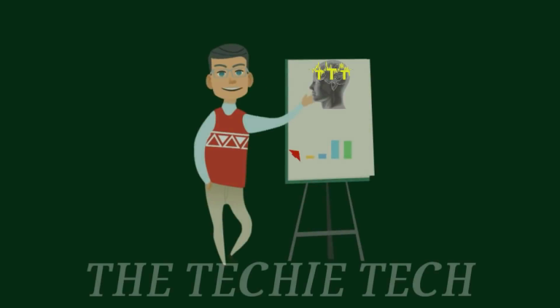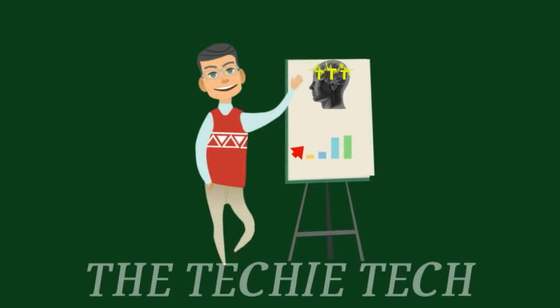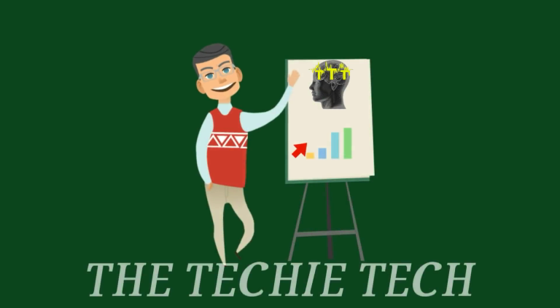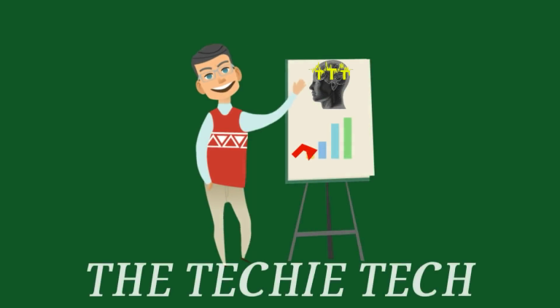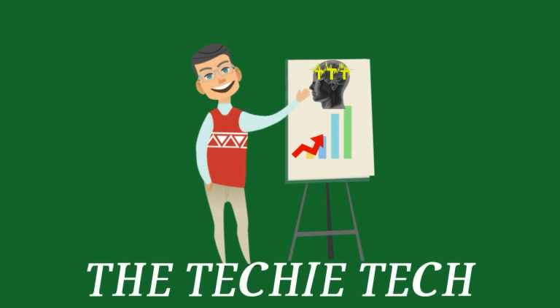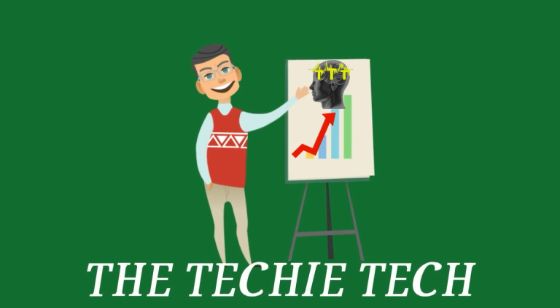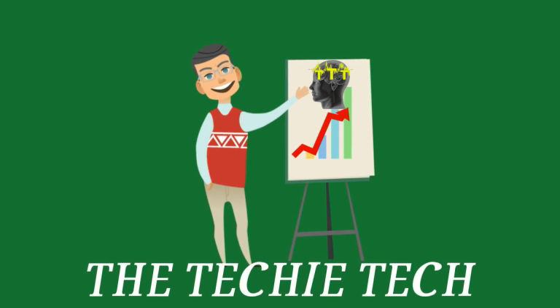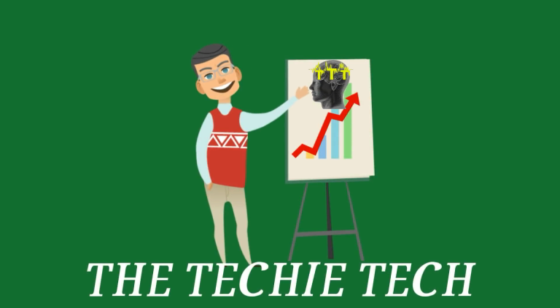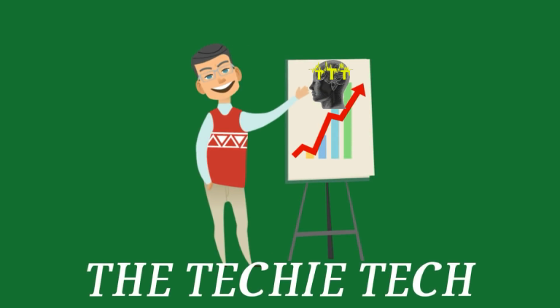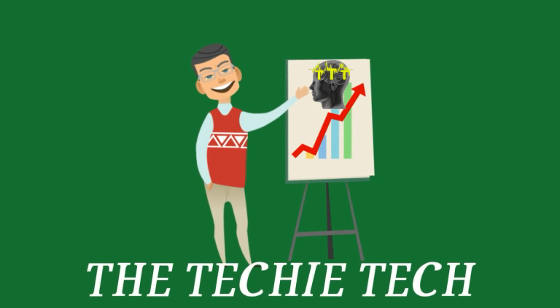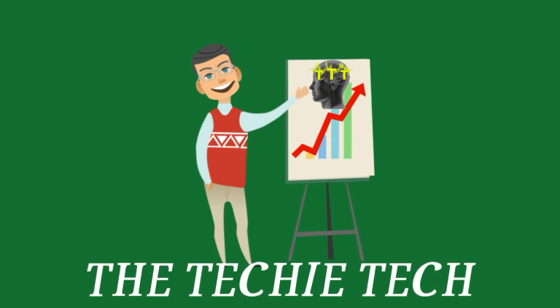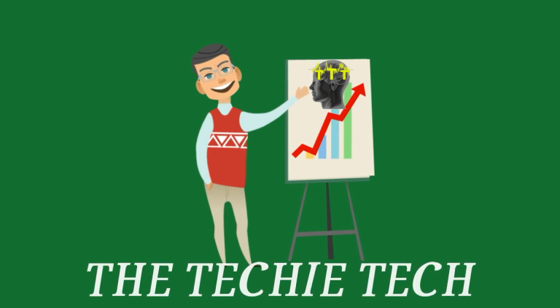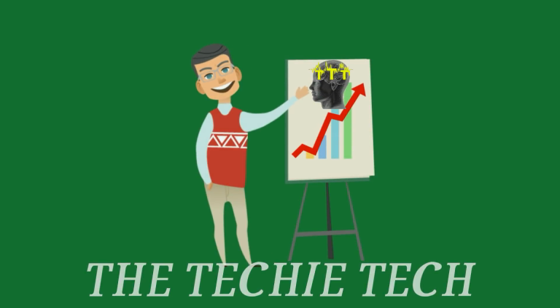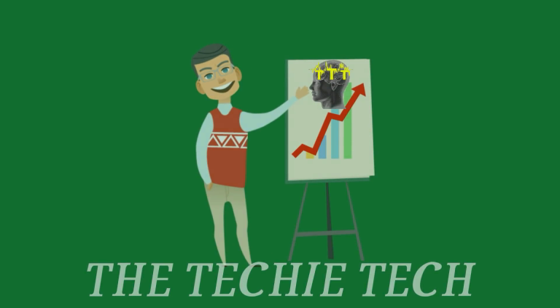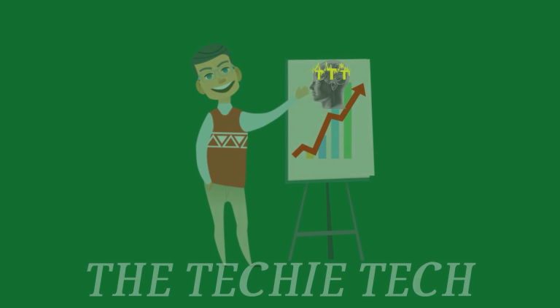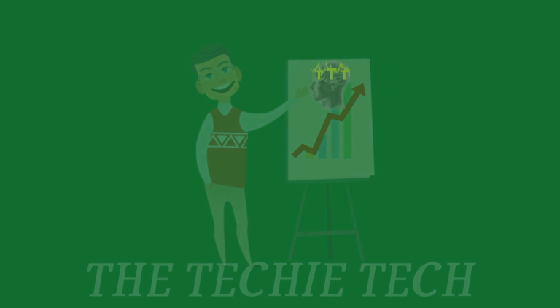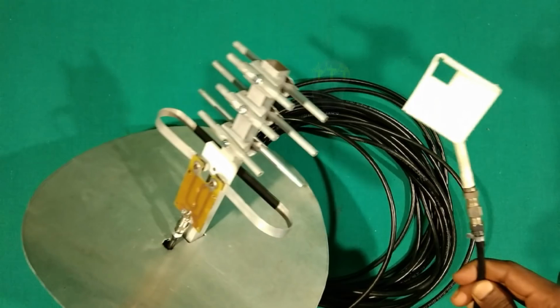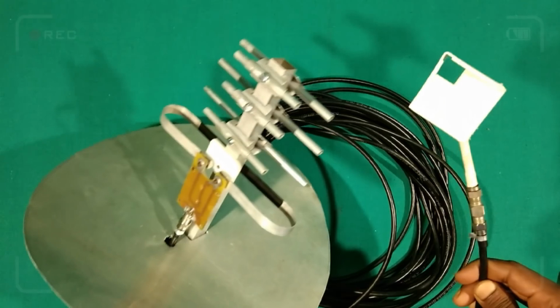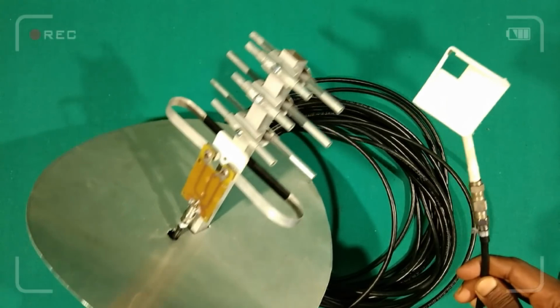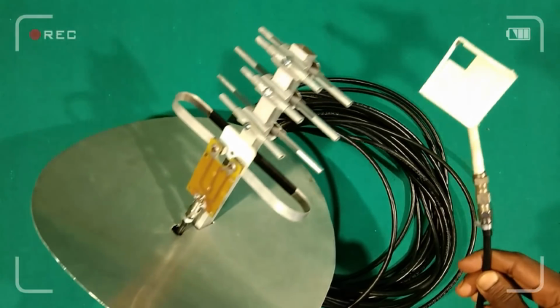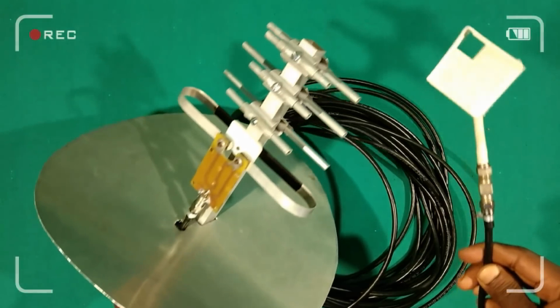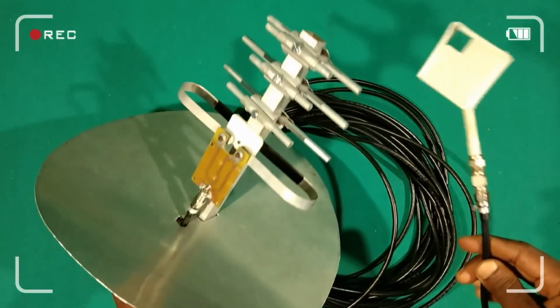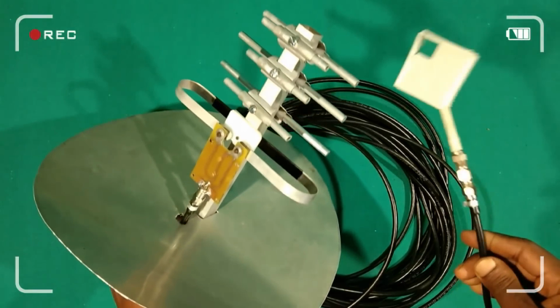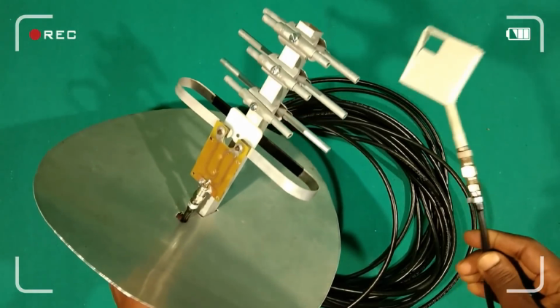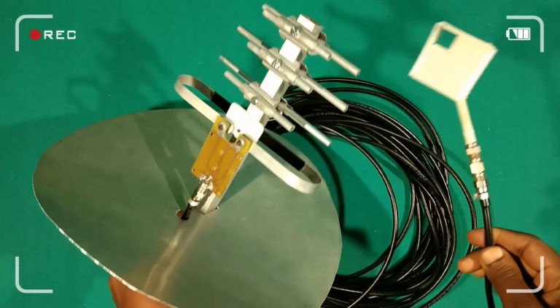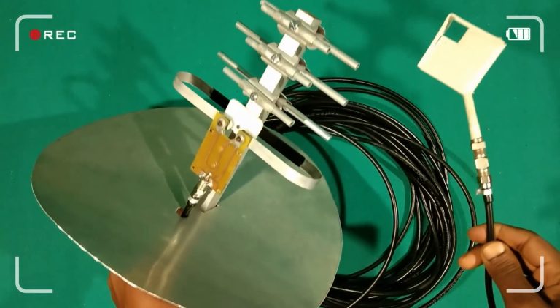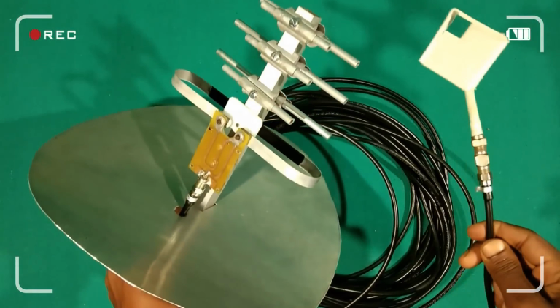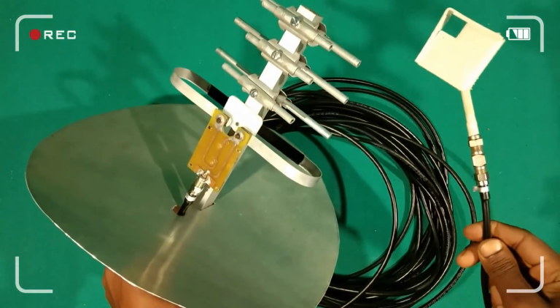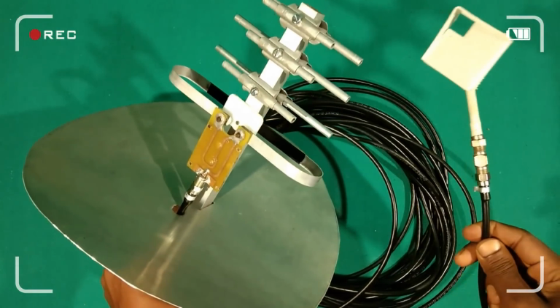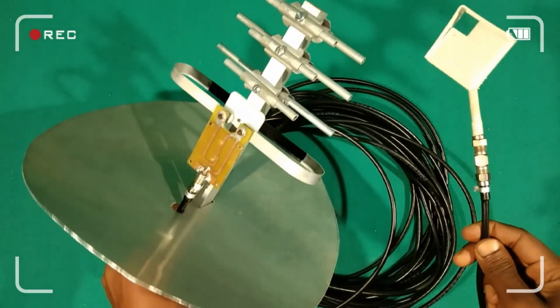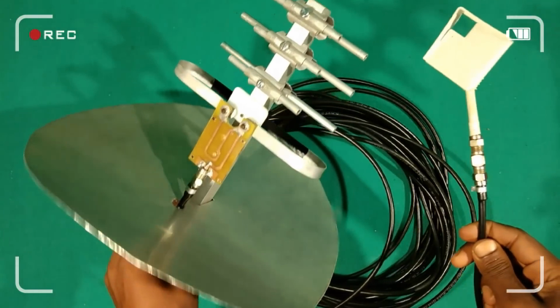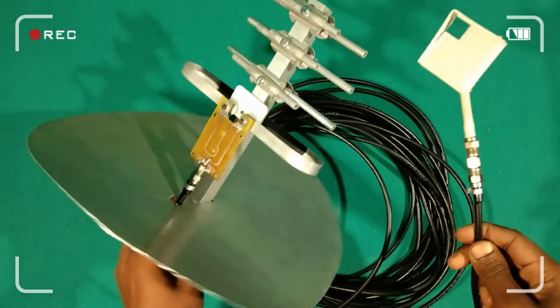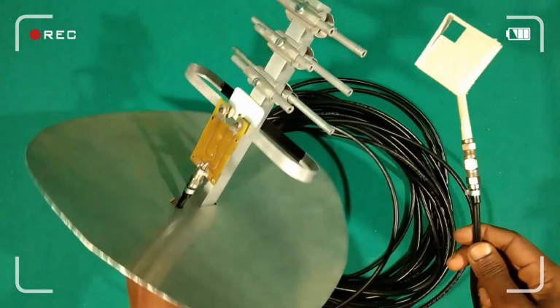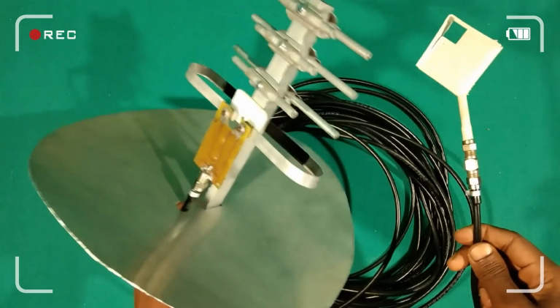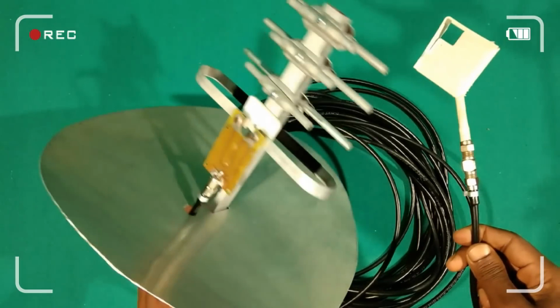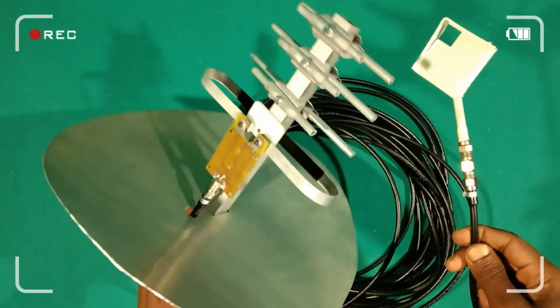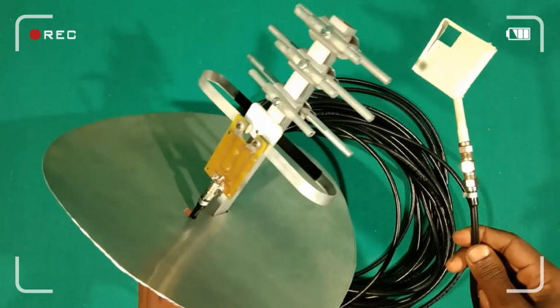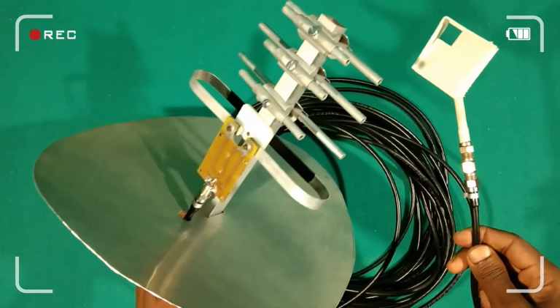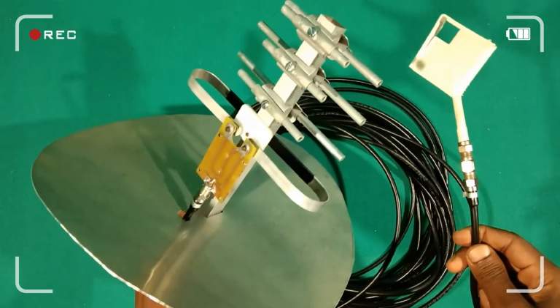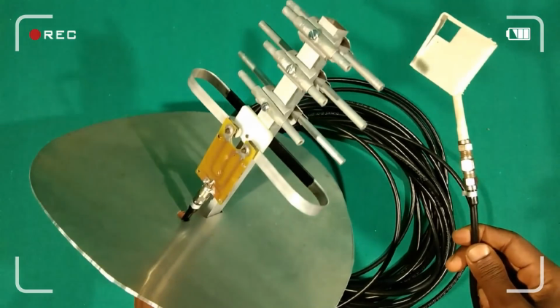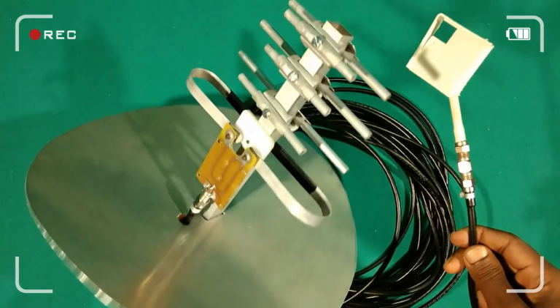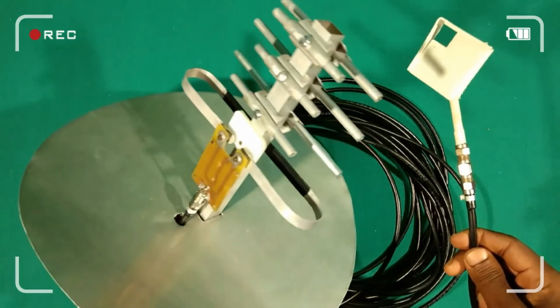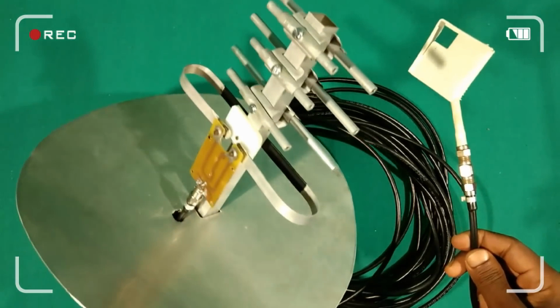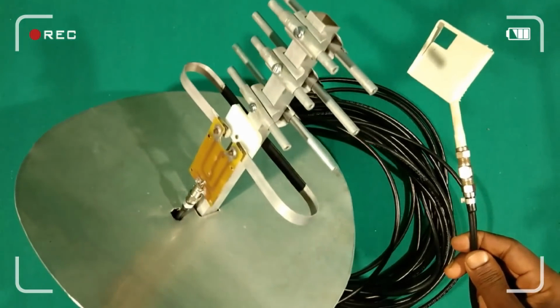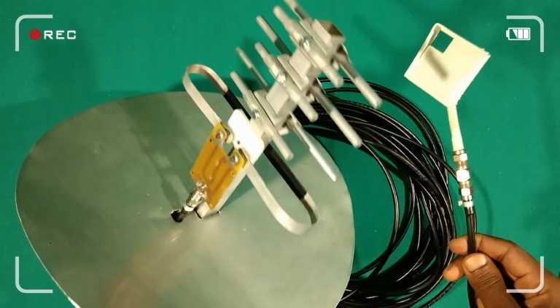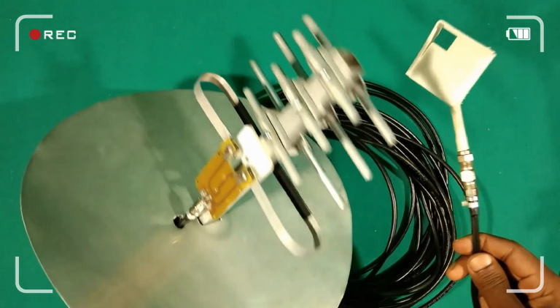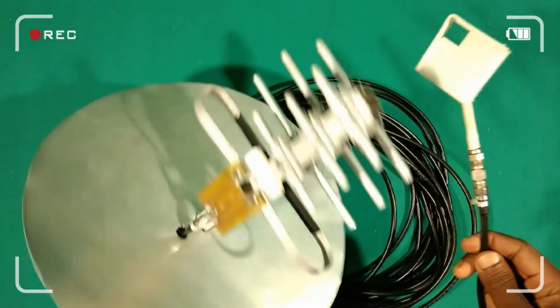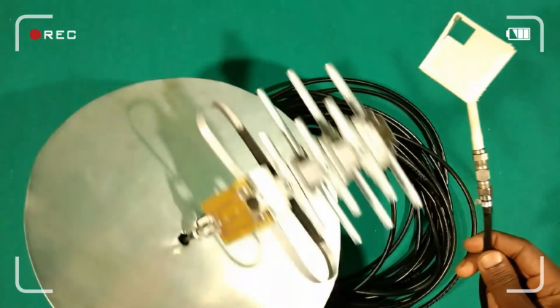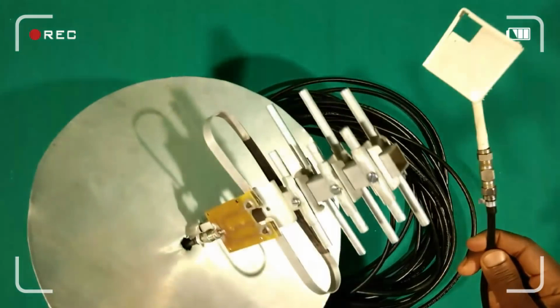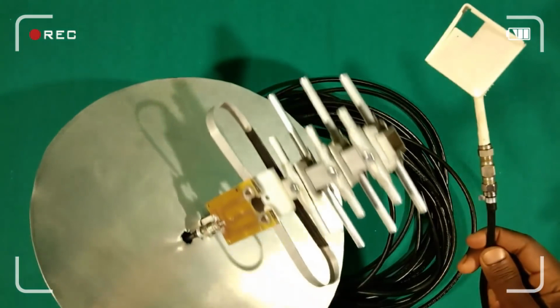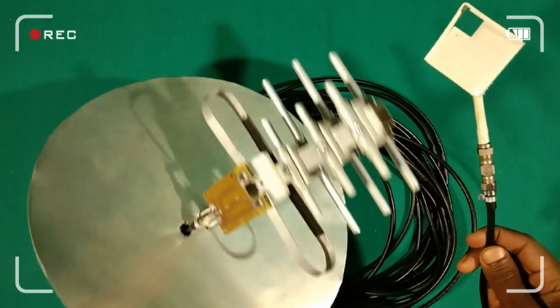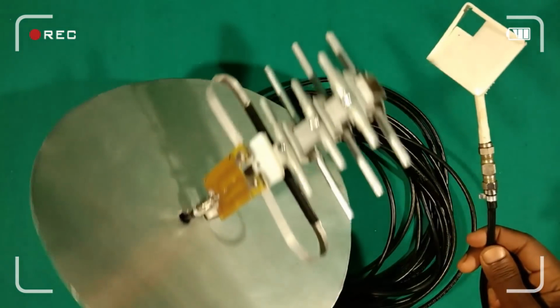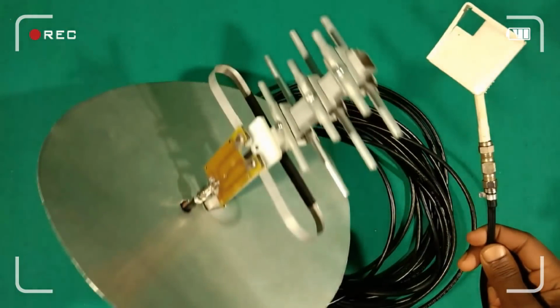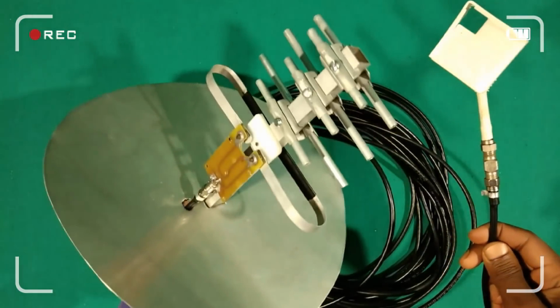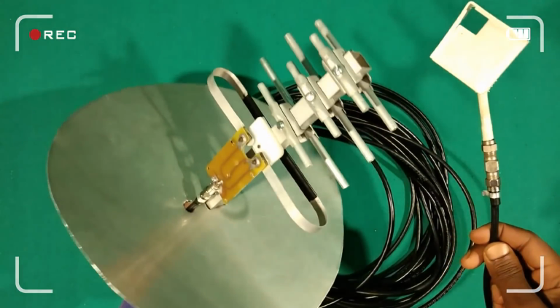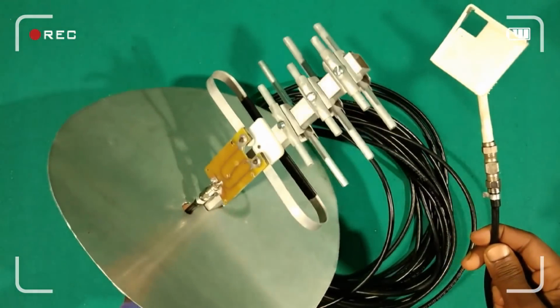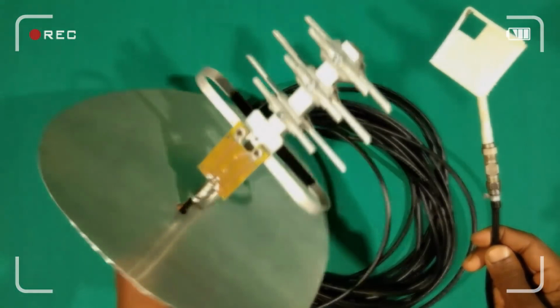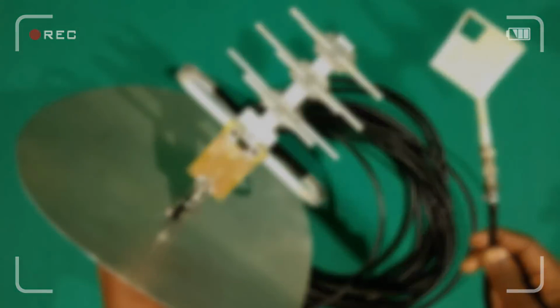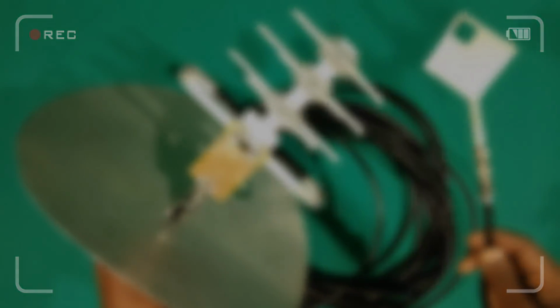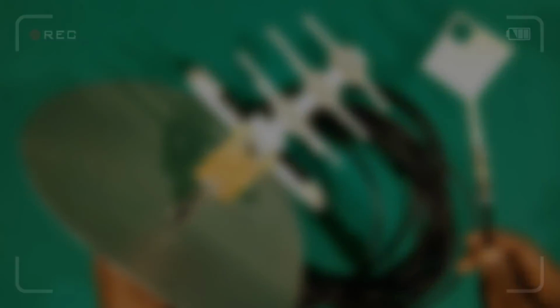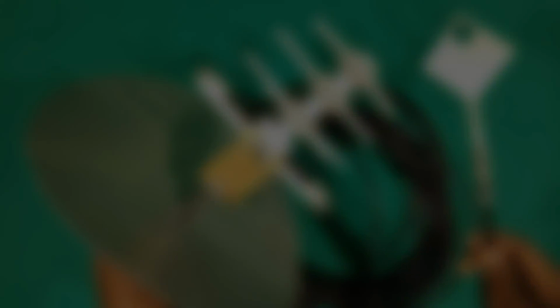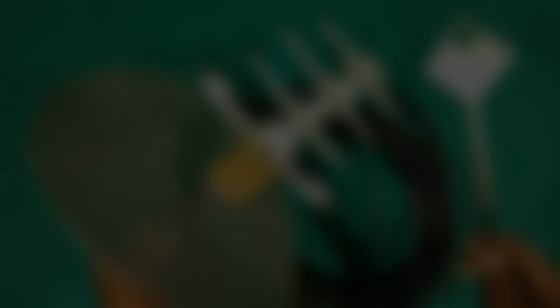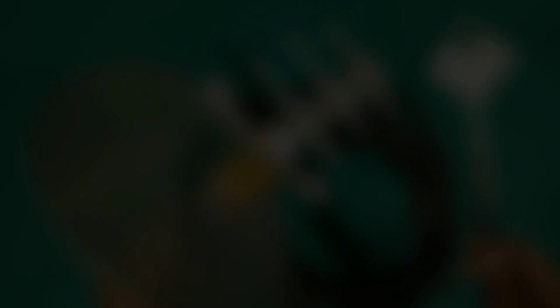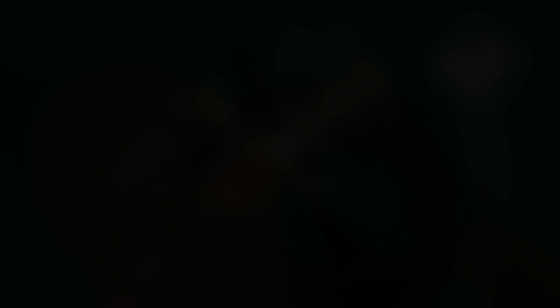Welcome to the Techie Tech. Today we will learn how to make an 800 MHz to 2300 MHz signal booster. Before starting, let's take a quick look at the items needed to build this project.